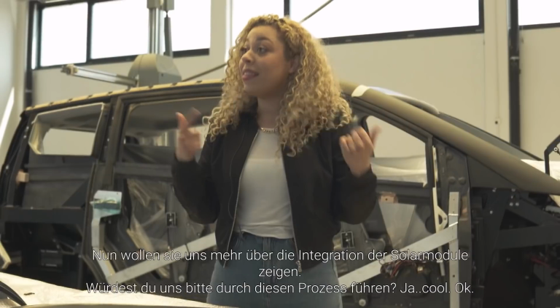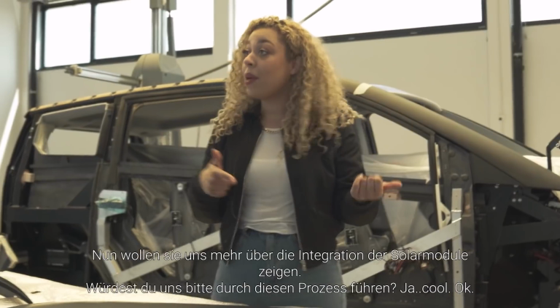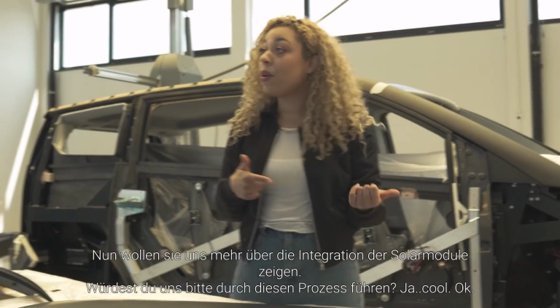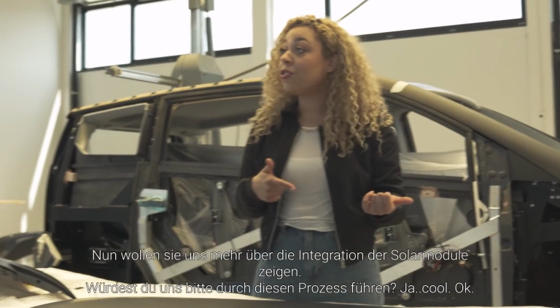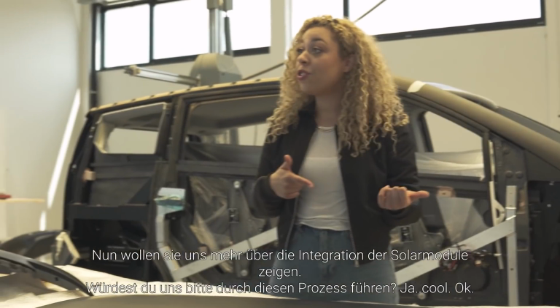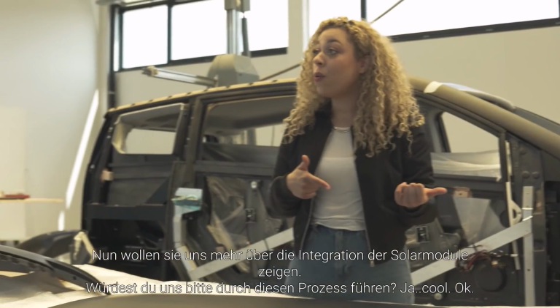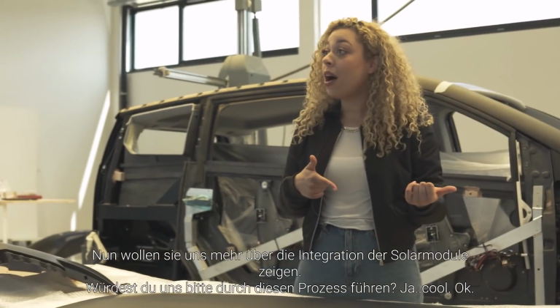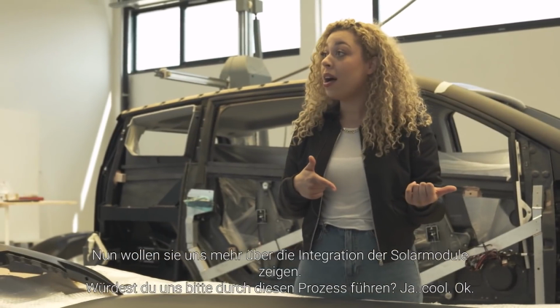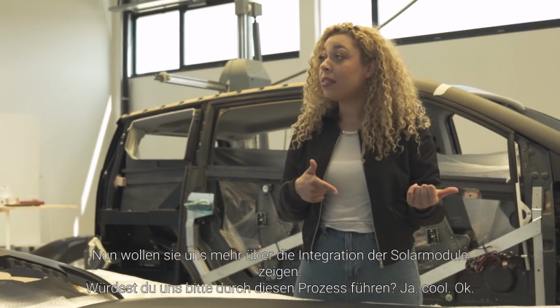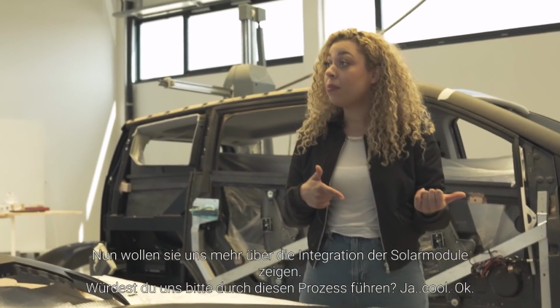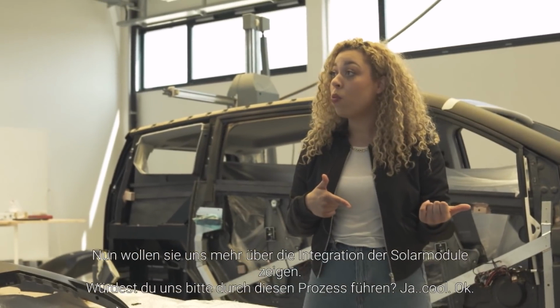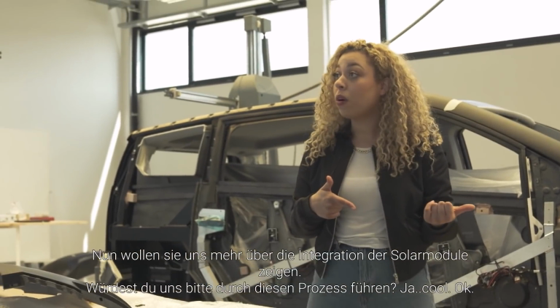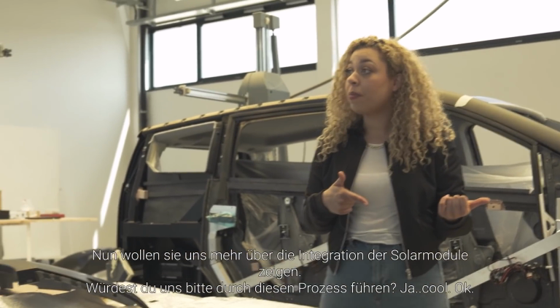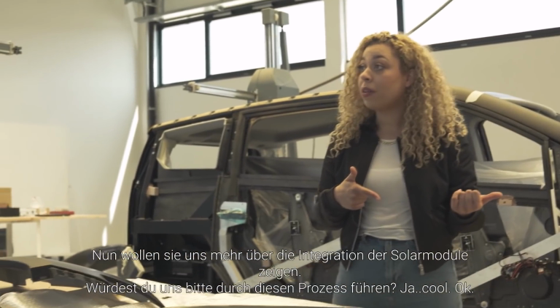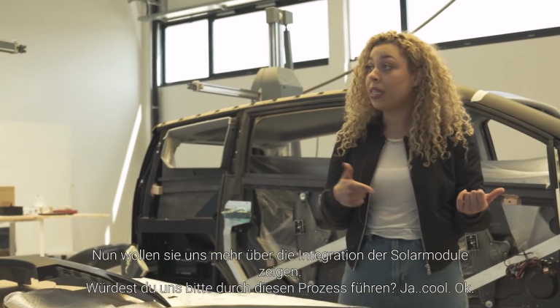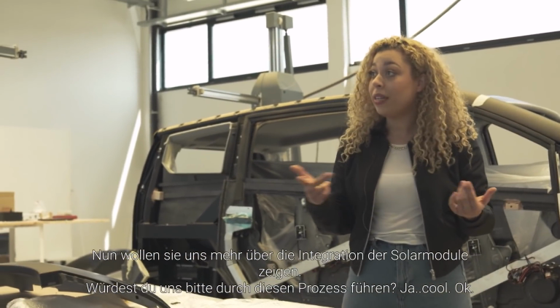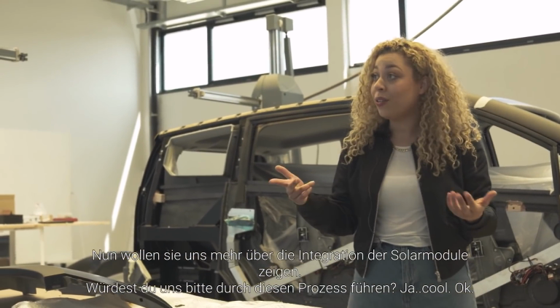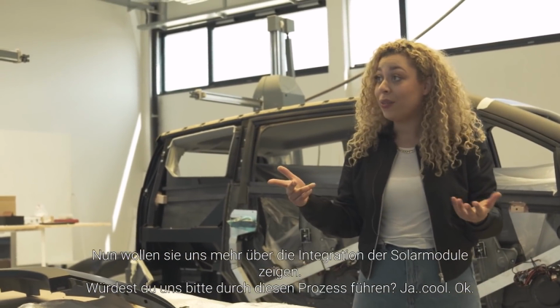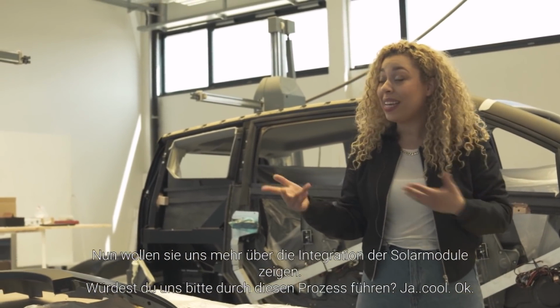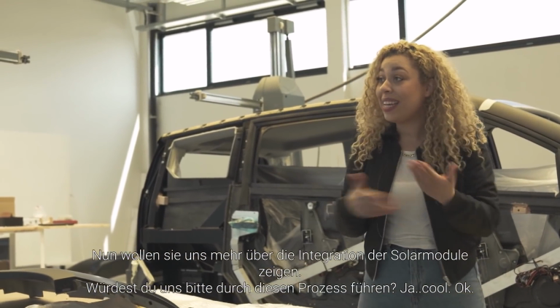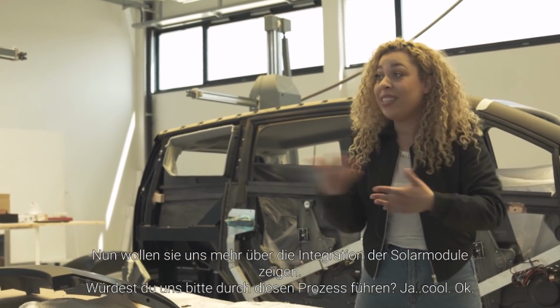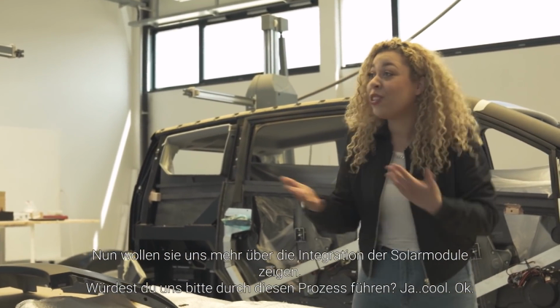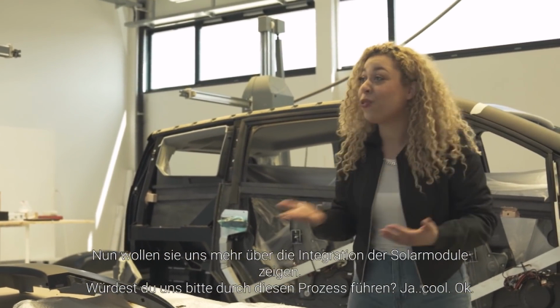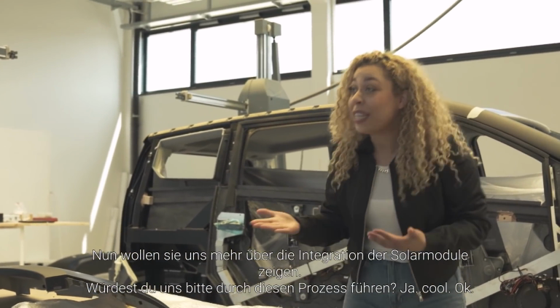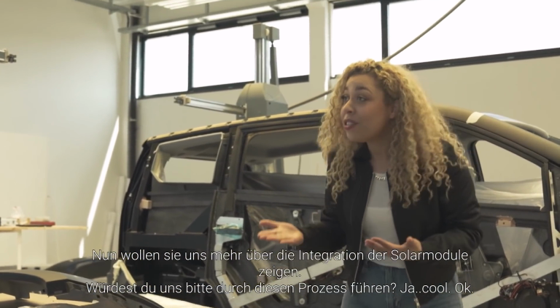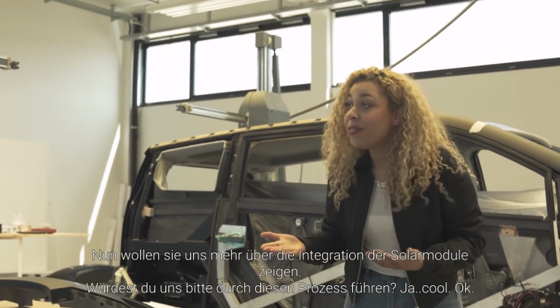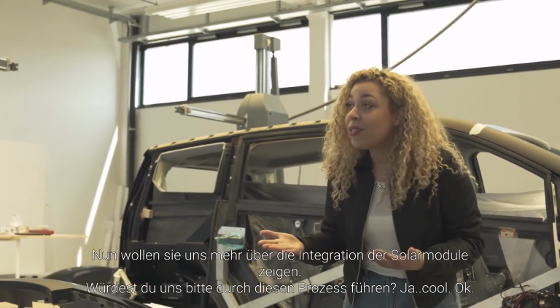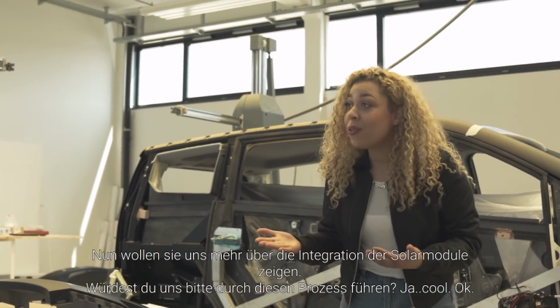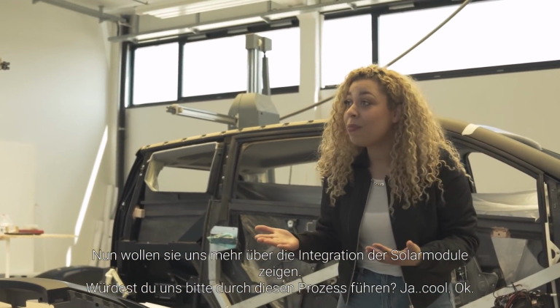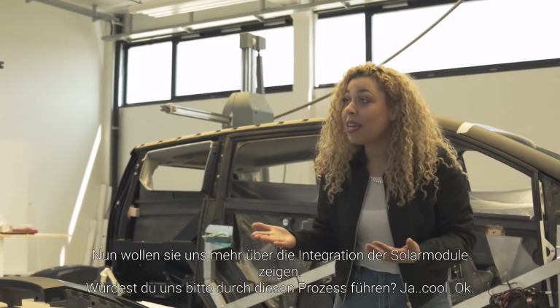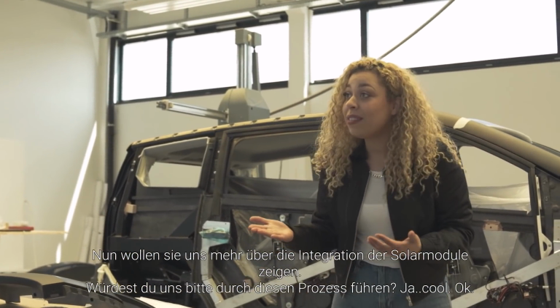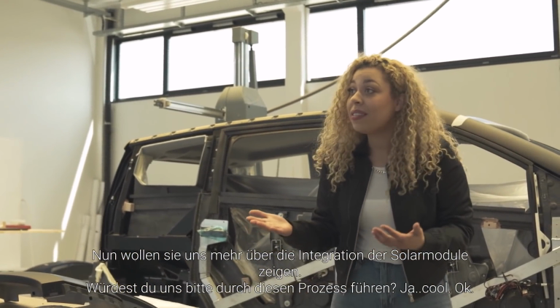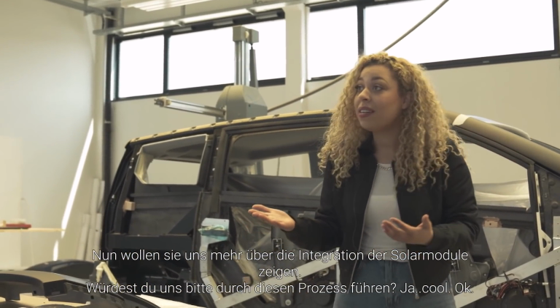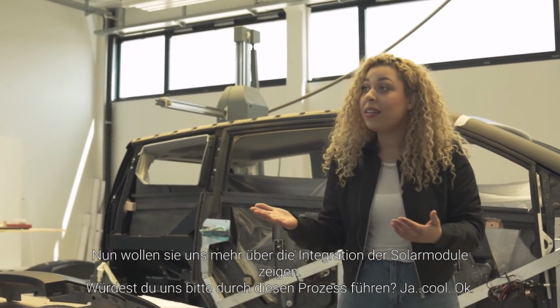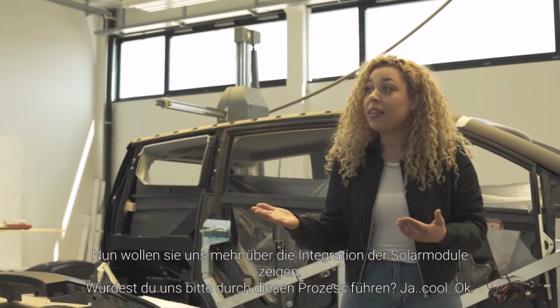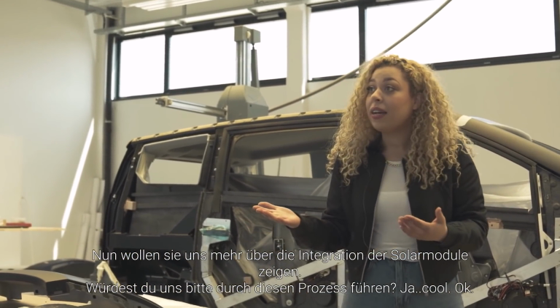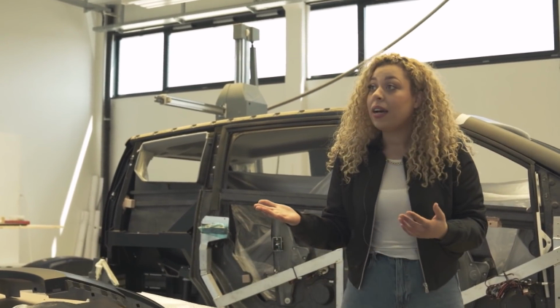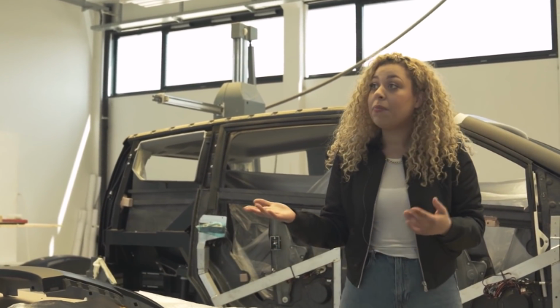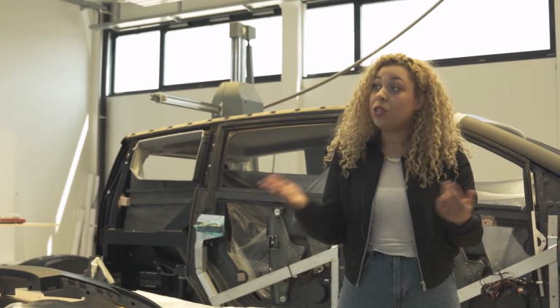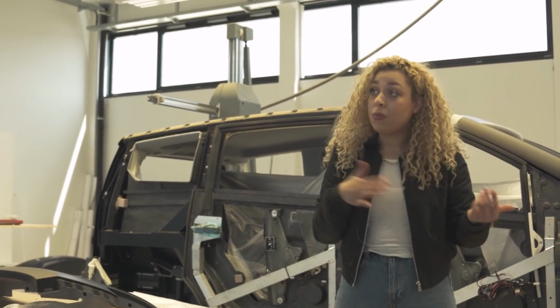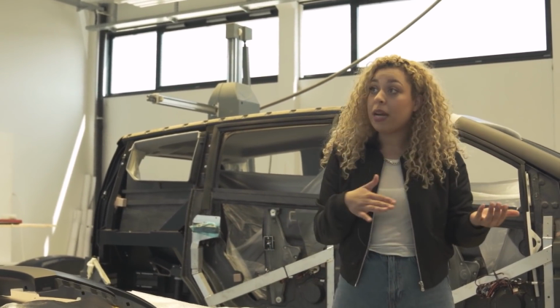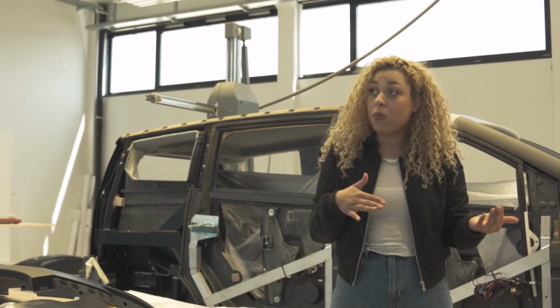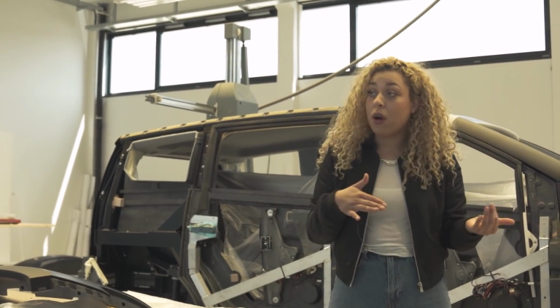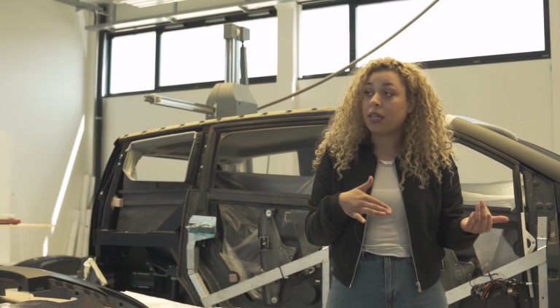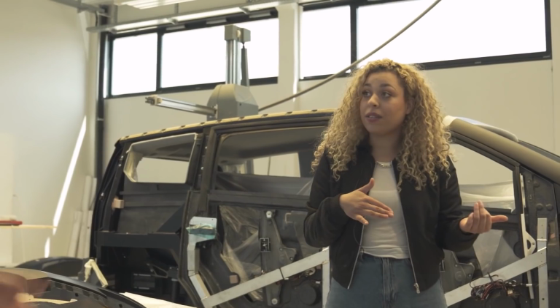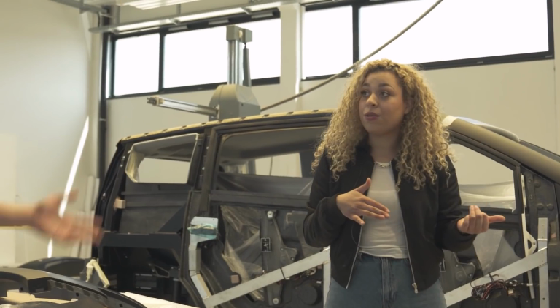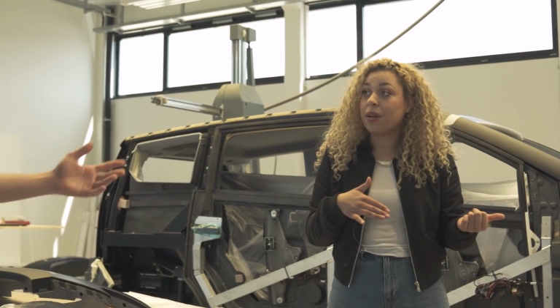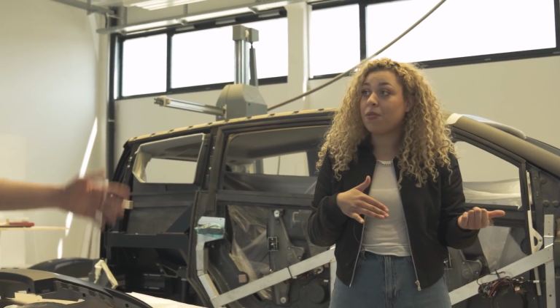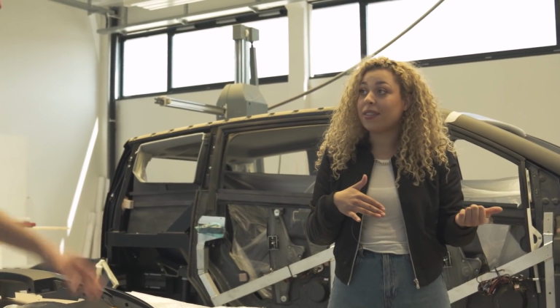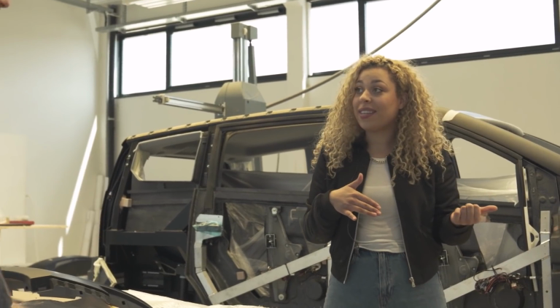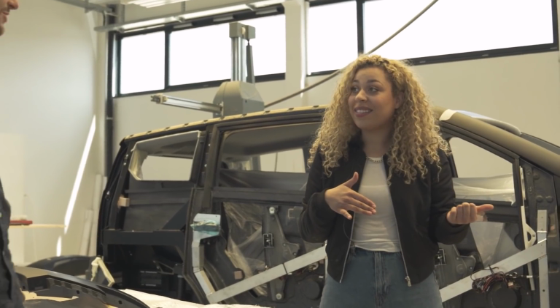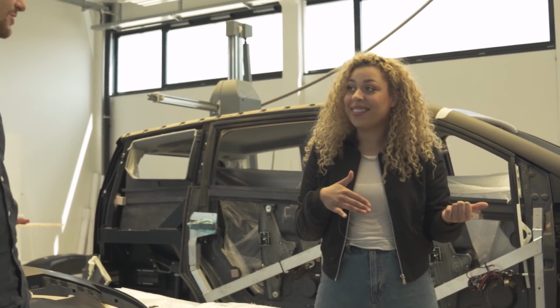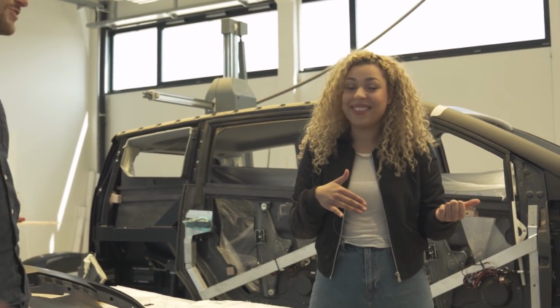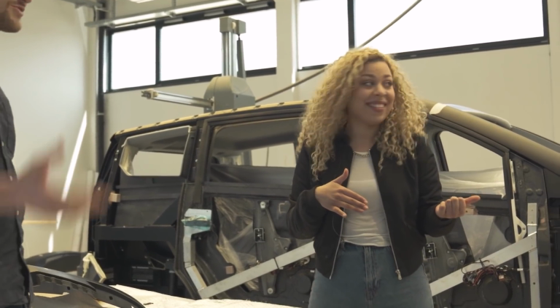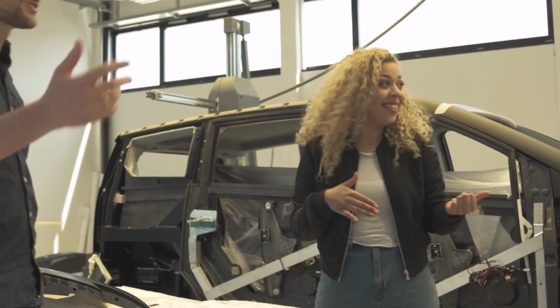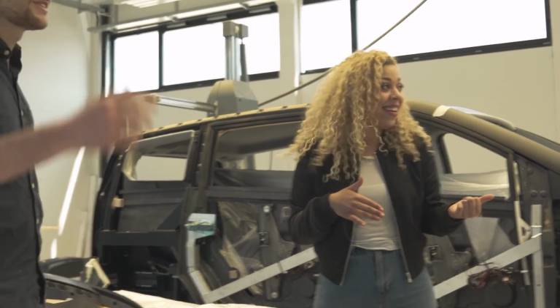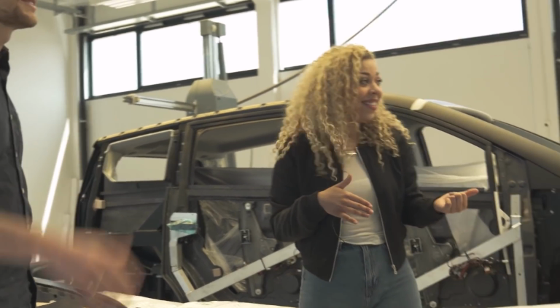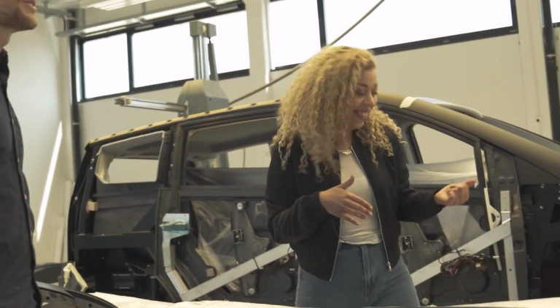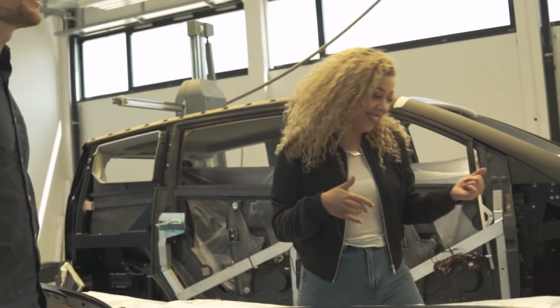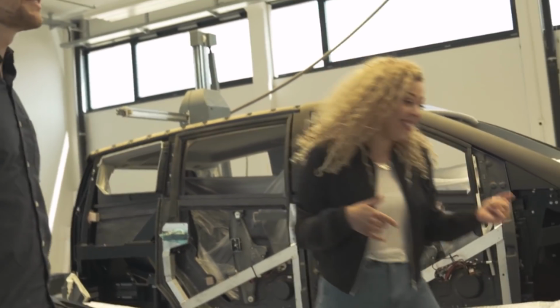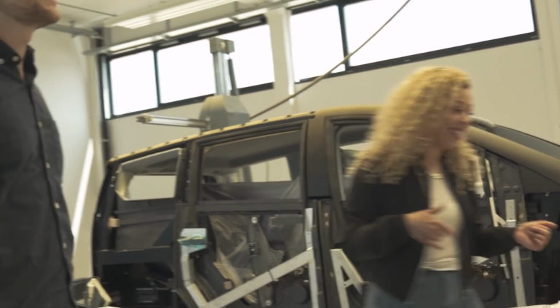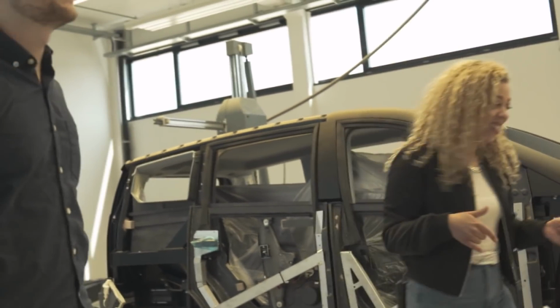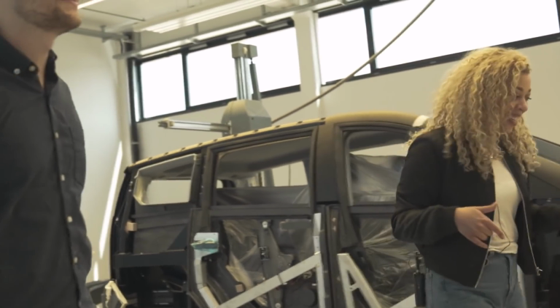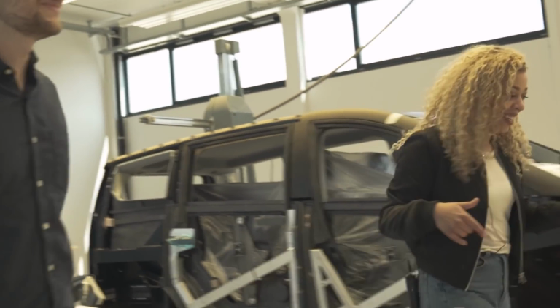They want to show us more about the integration of the solar panels. Do you mind walking us through that process? No, of course.